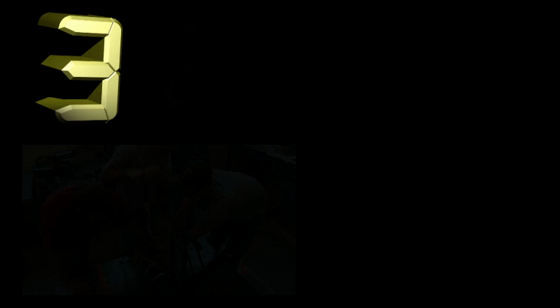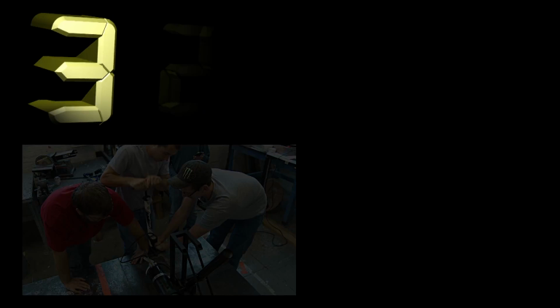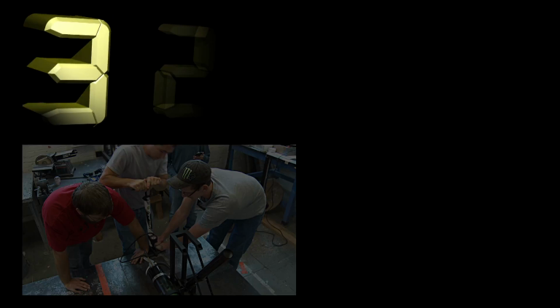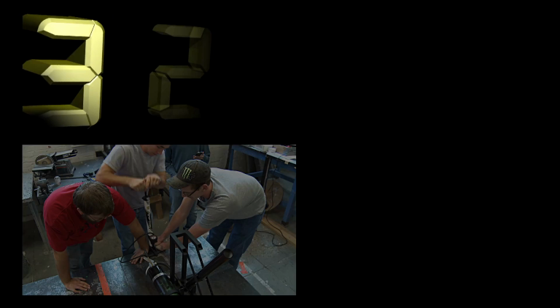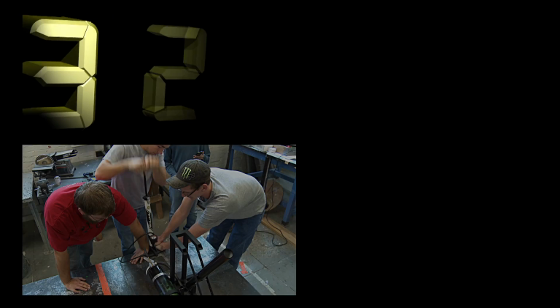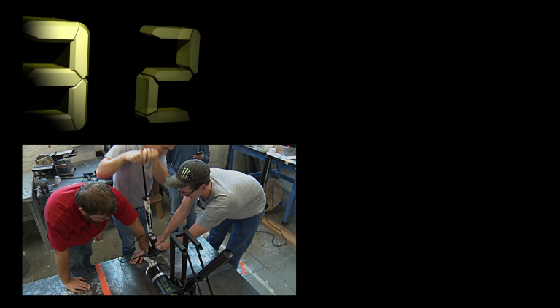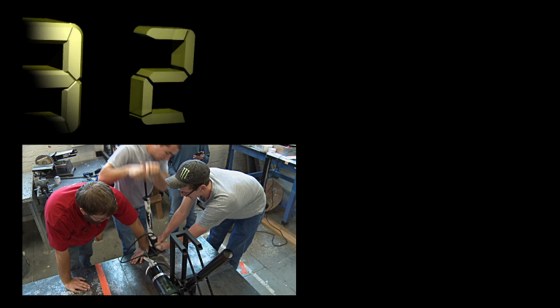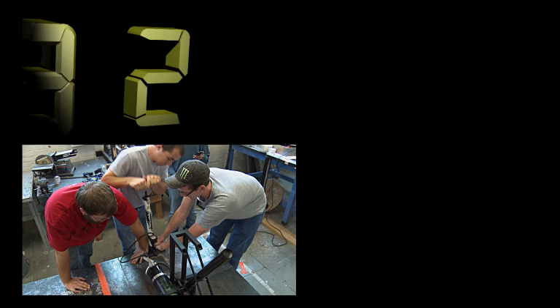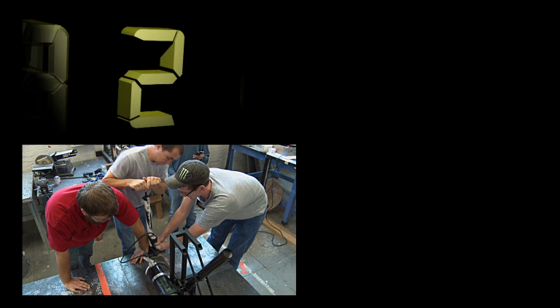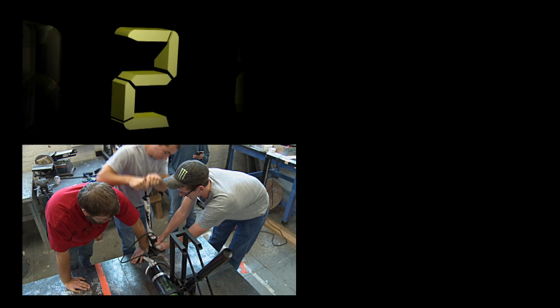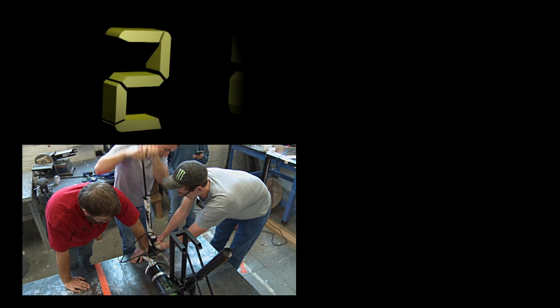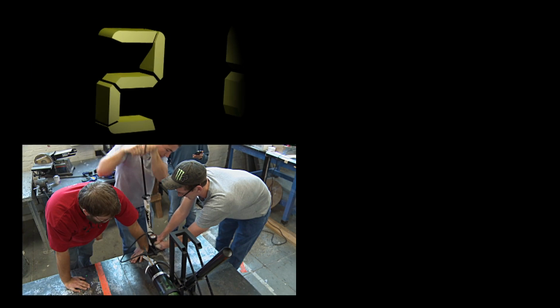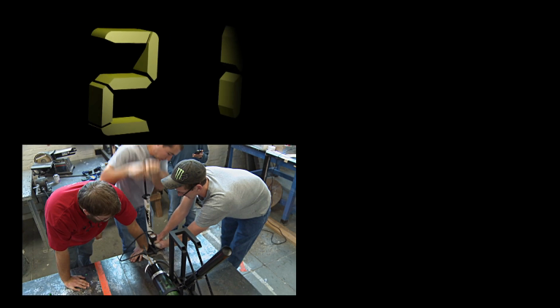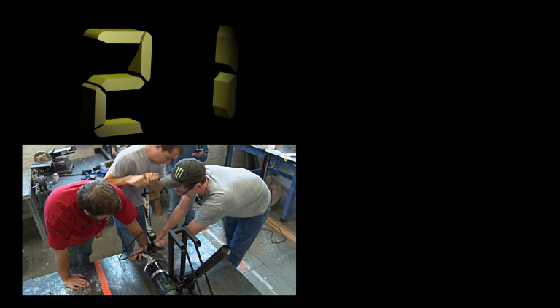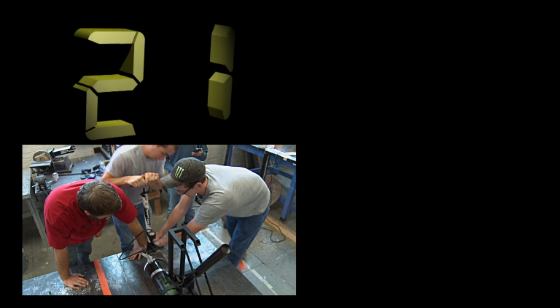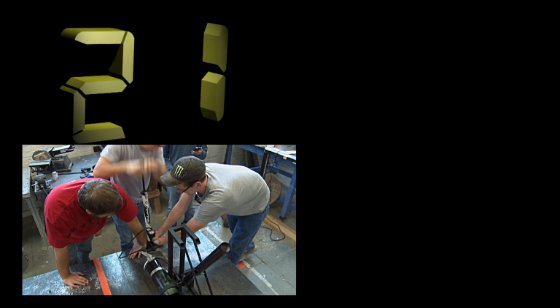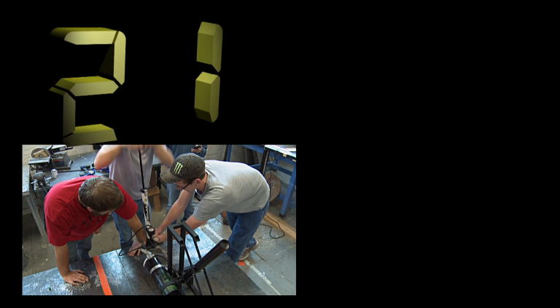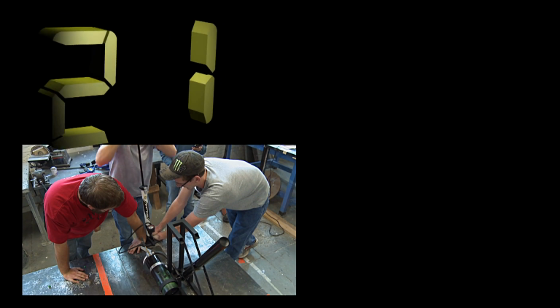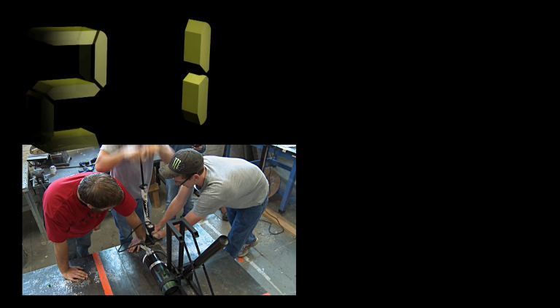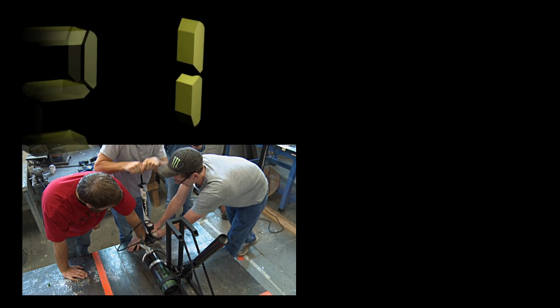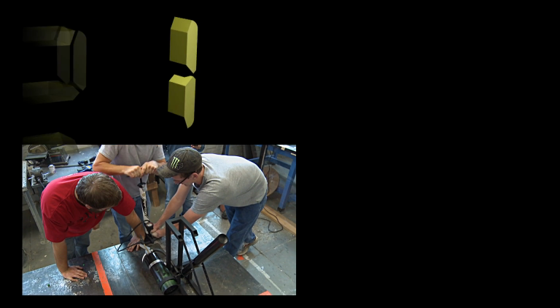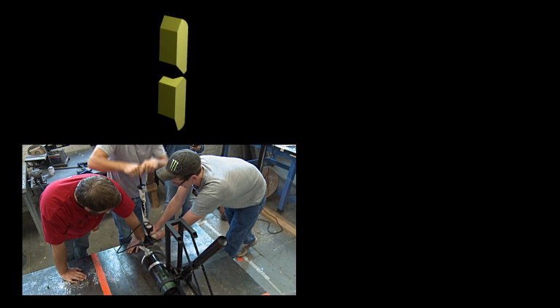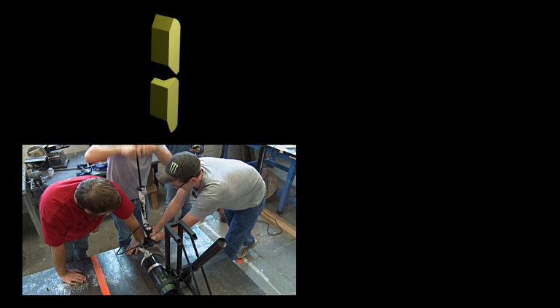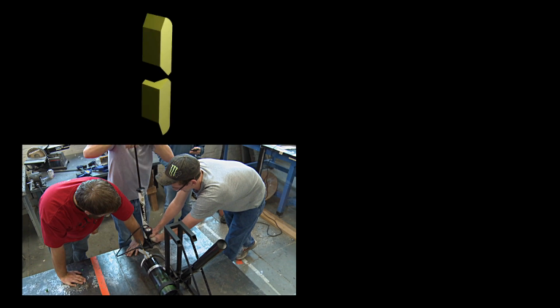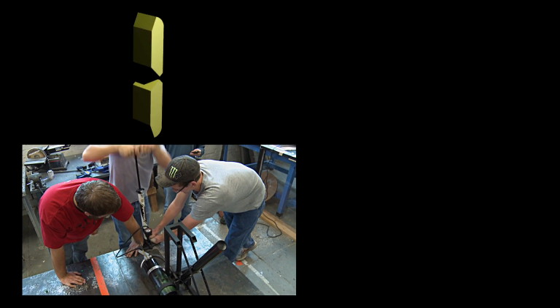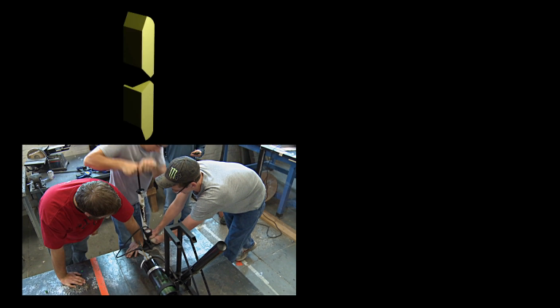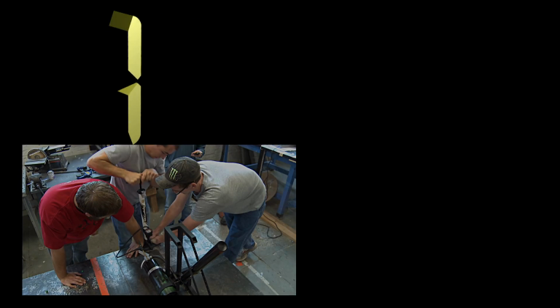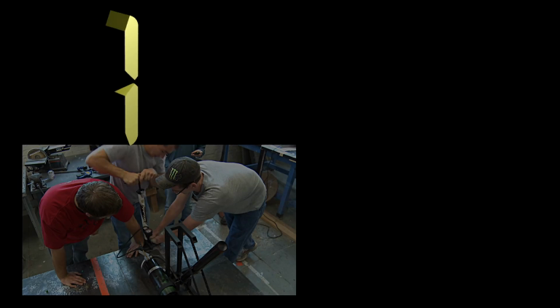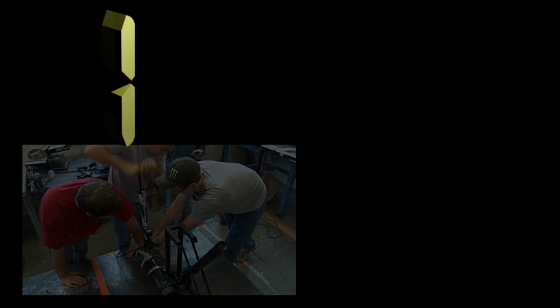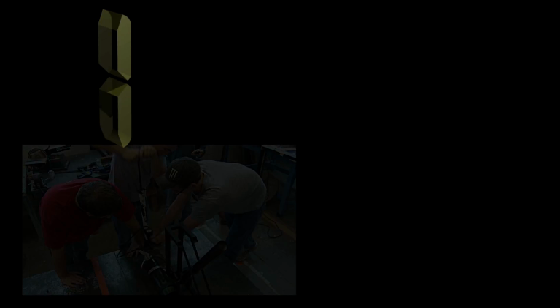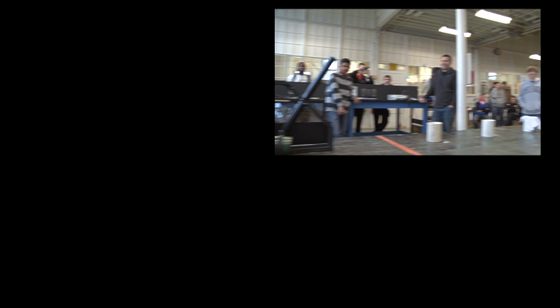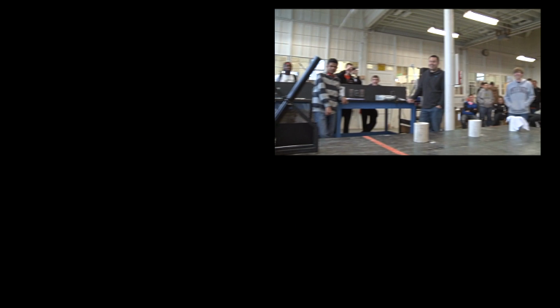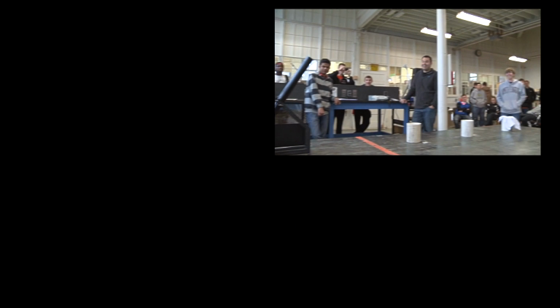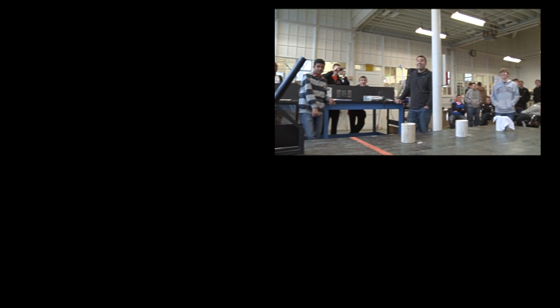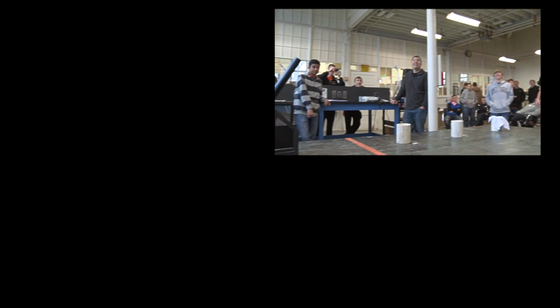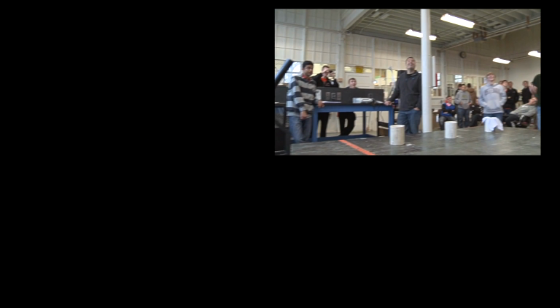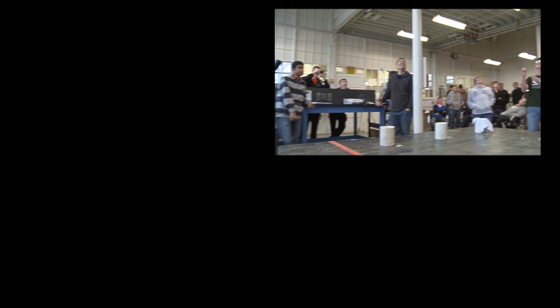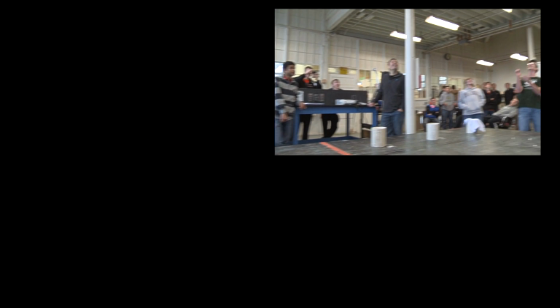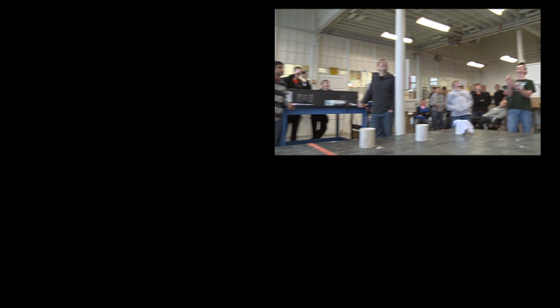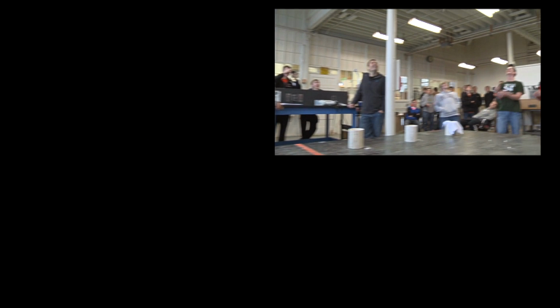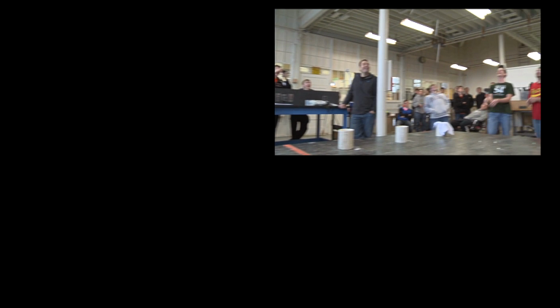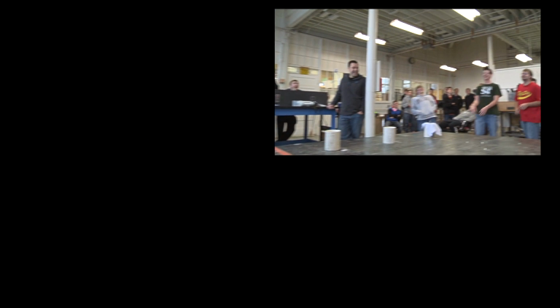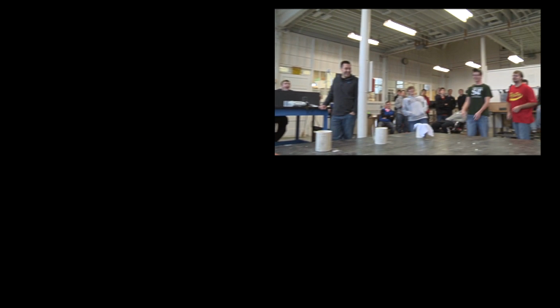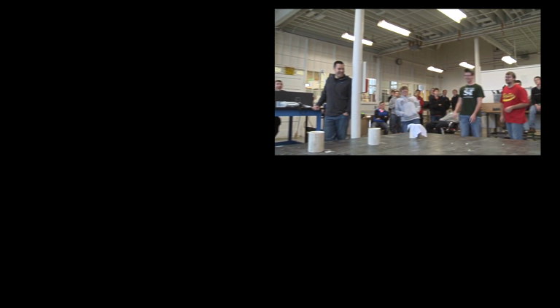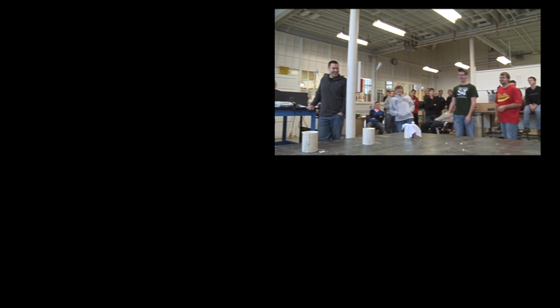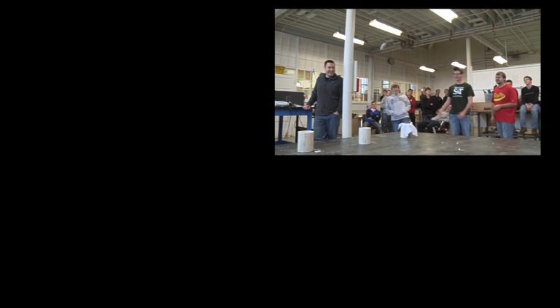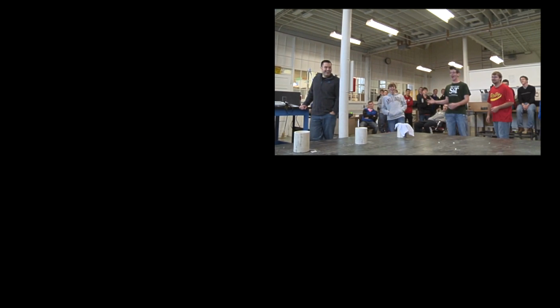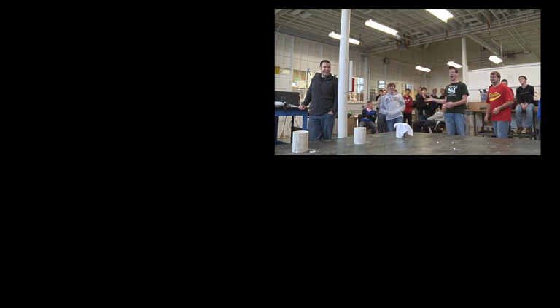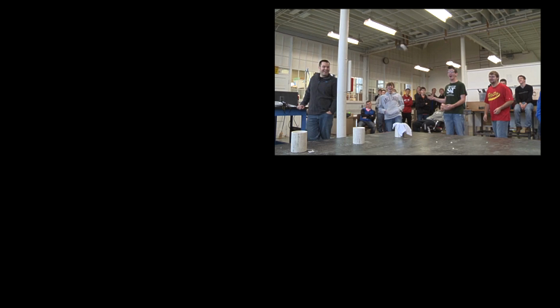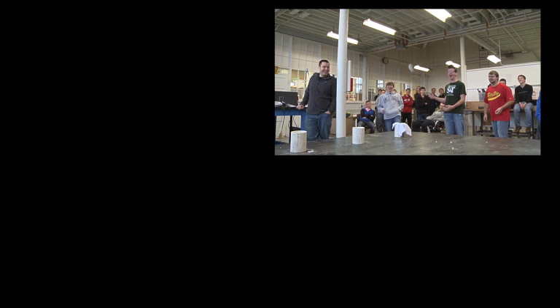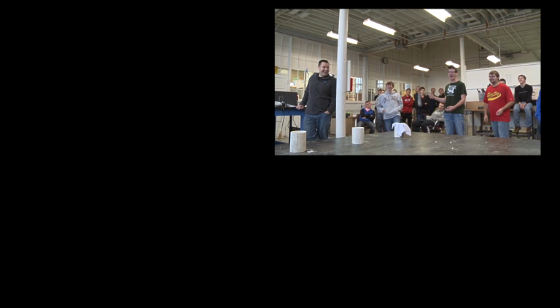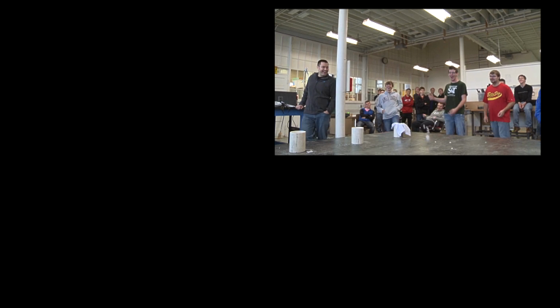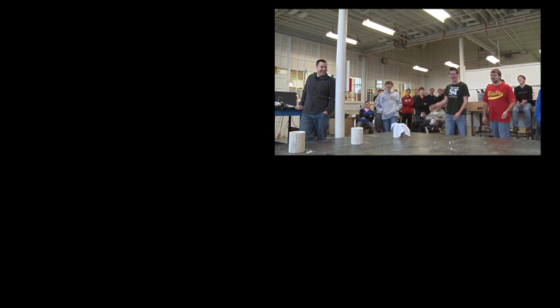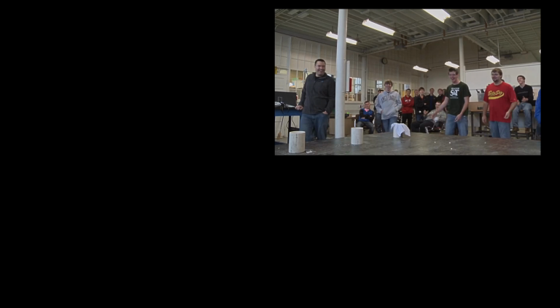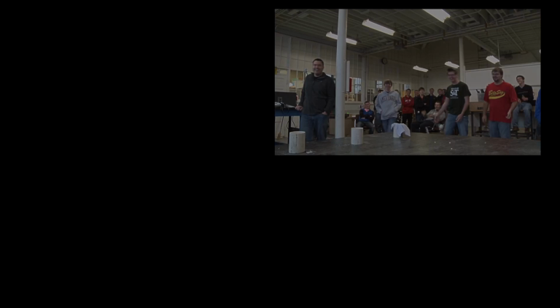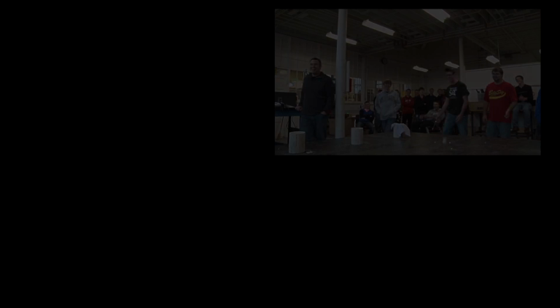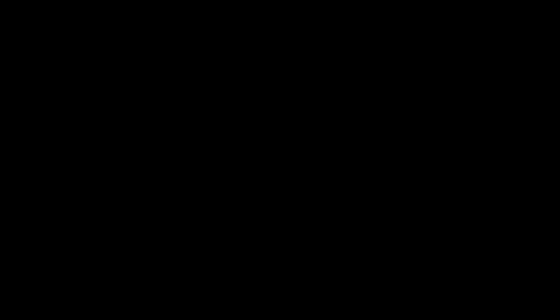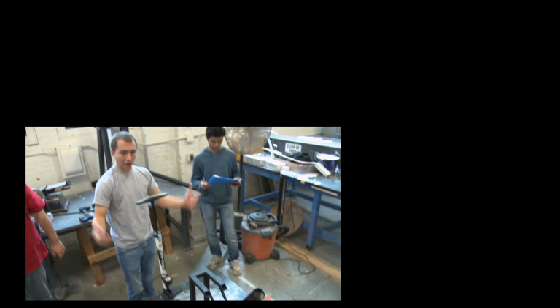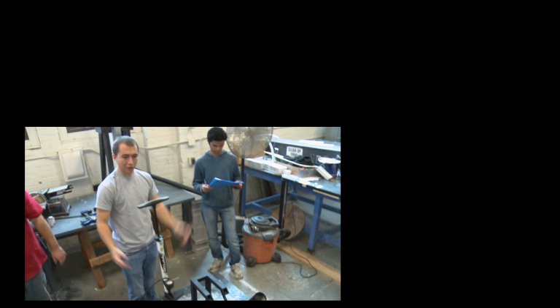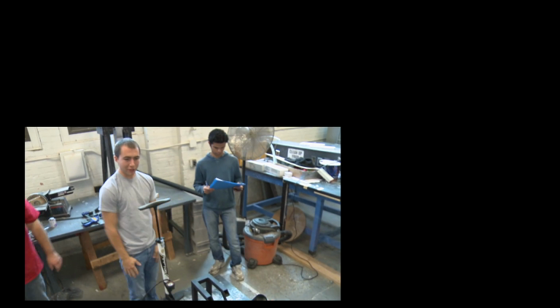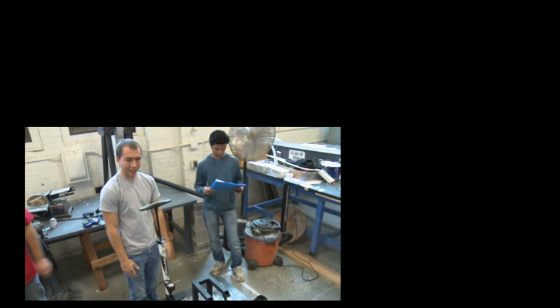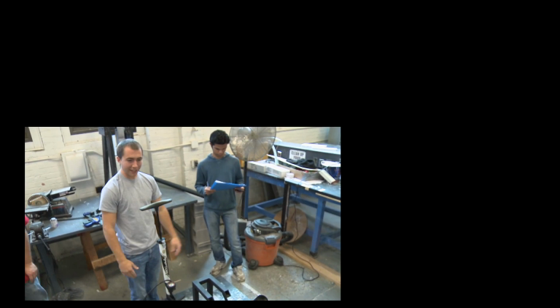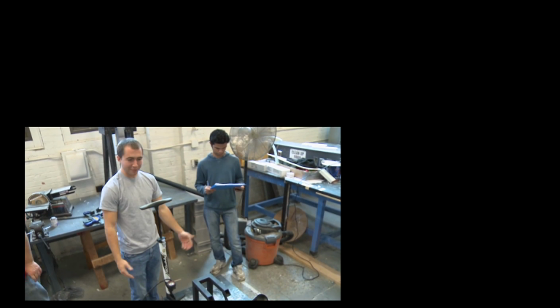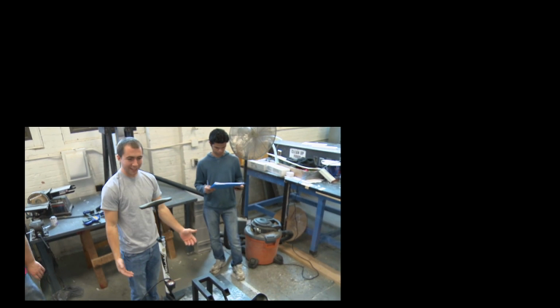Three, two, one, liftoff! We have enough! Are you kidding me?